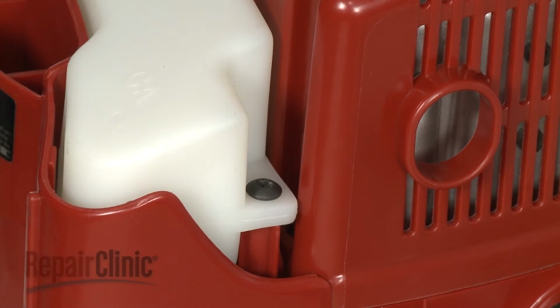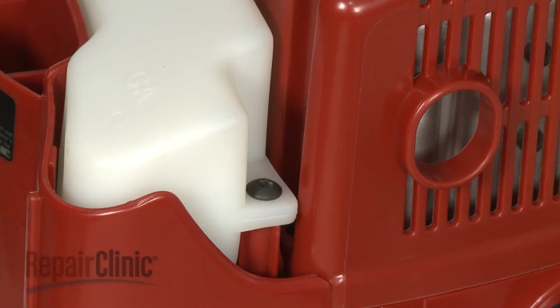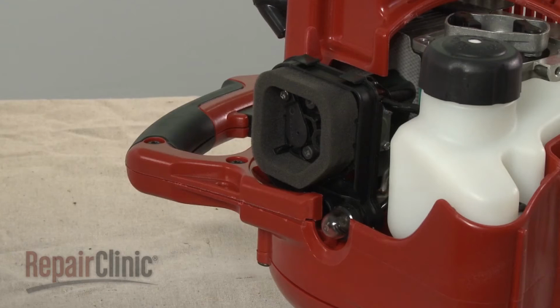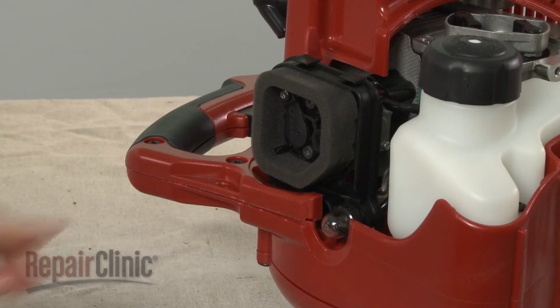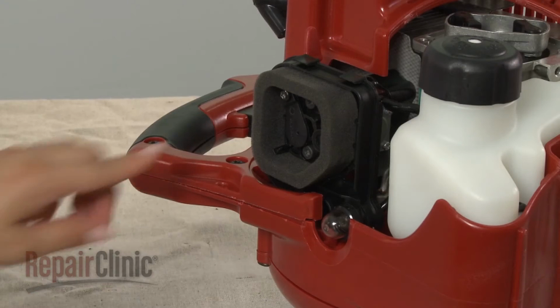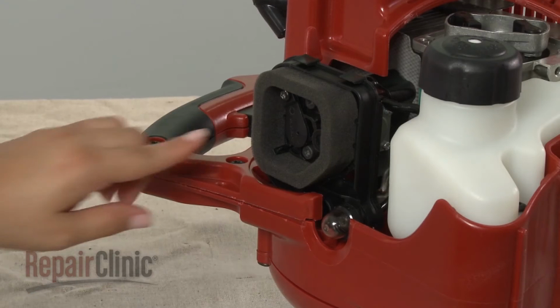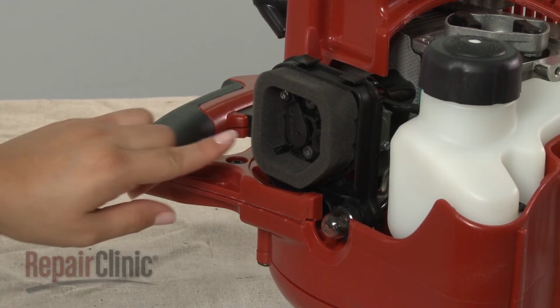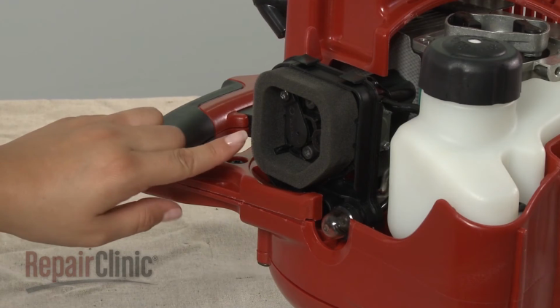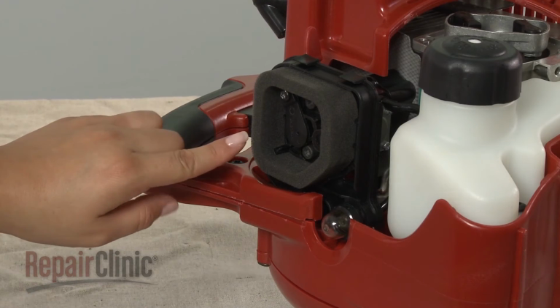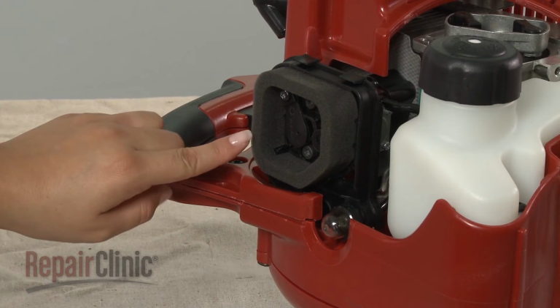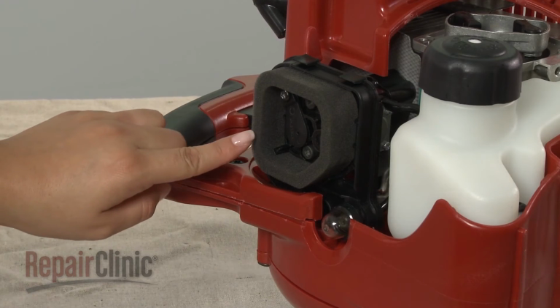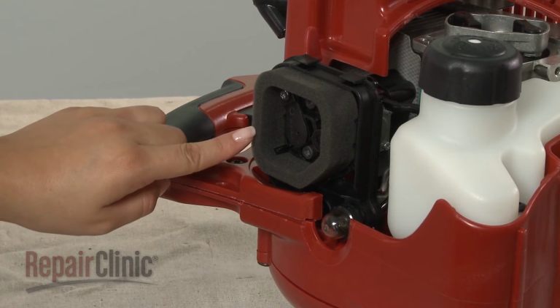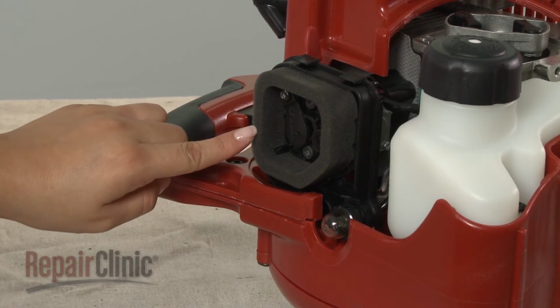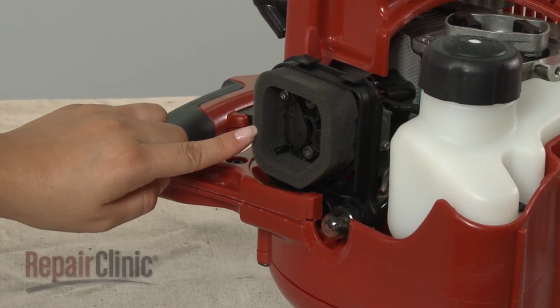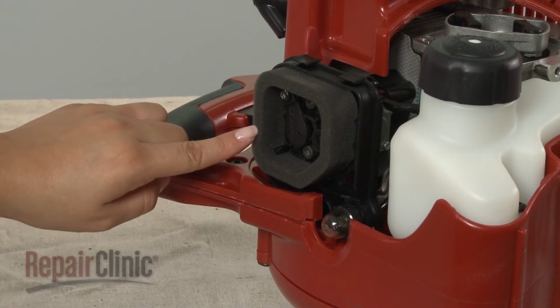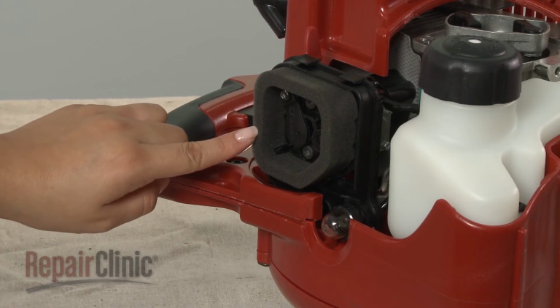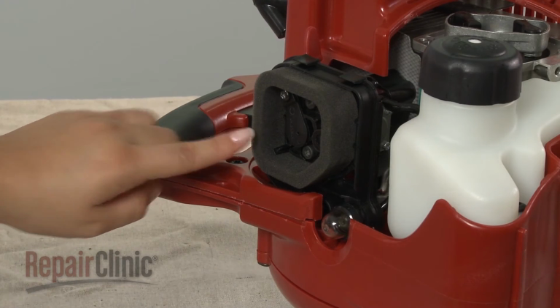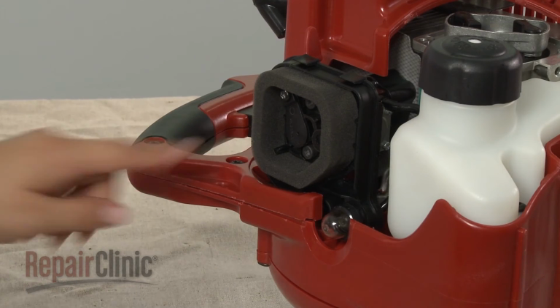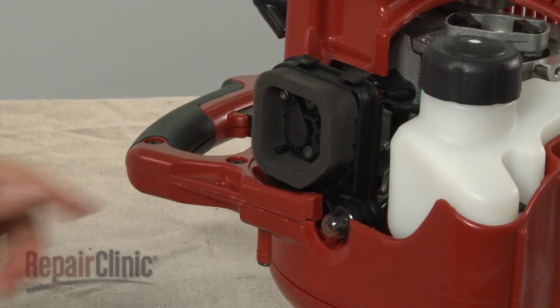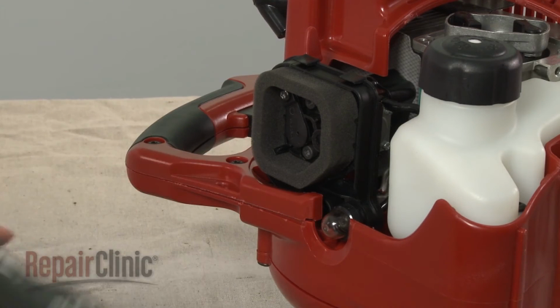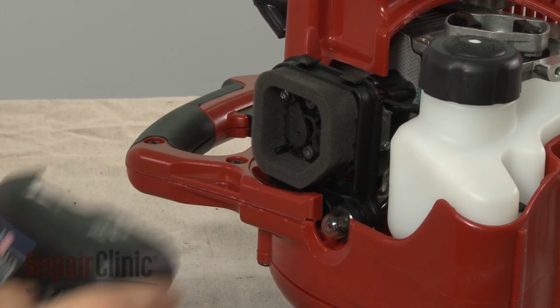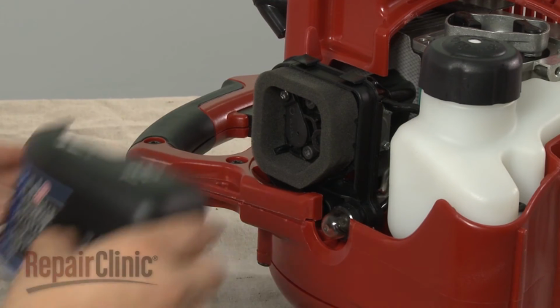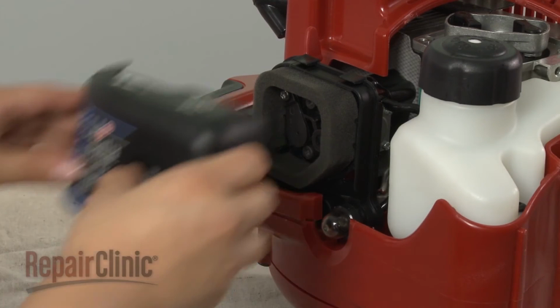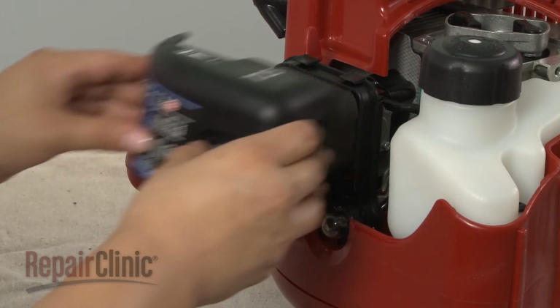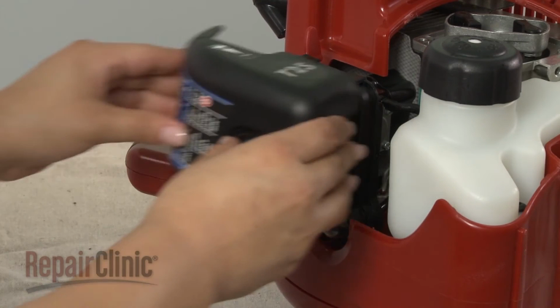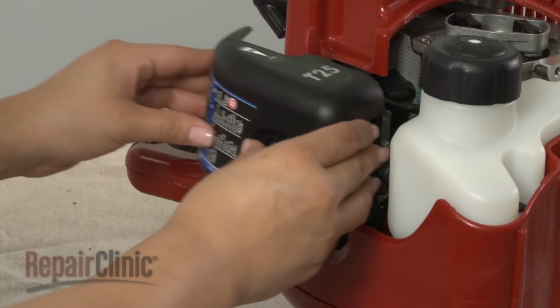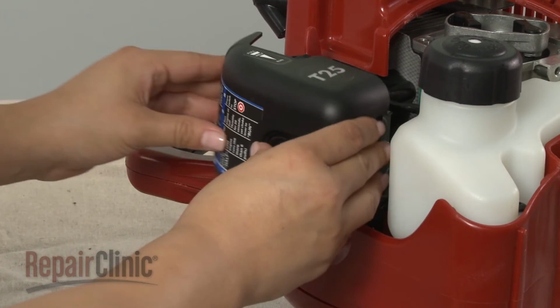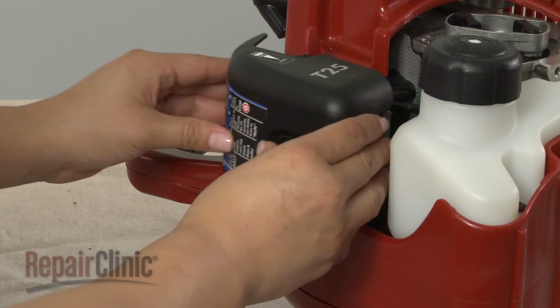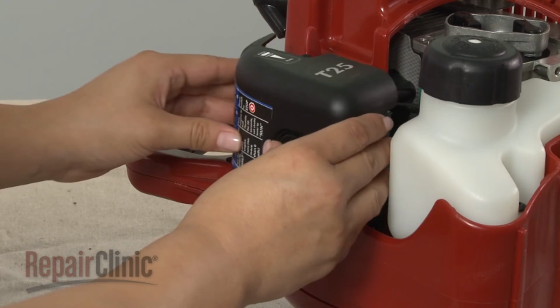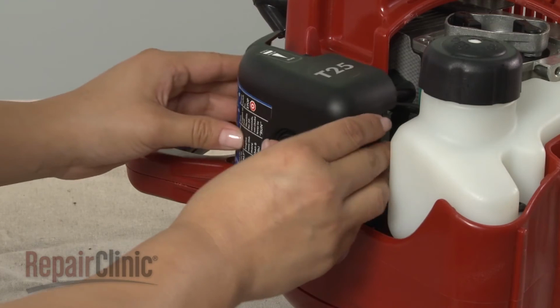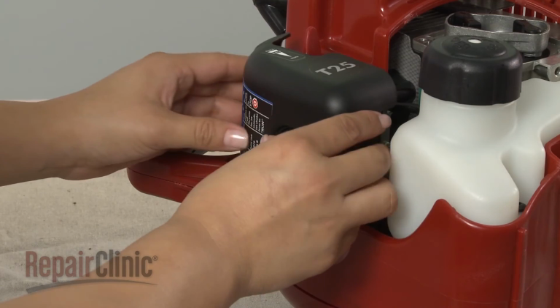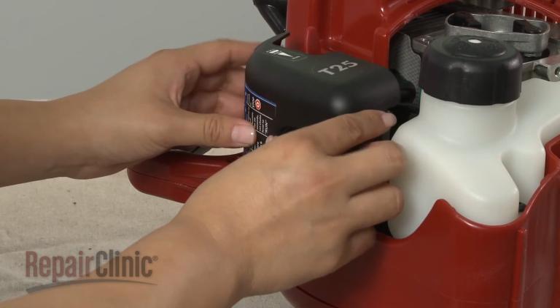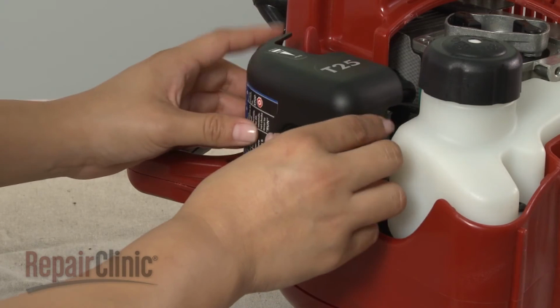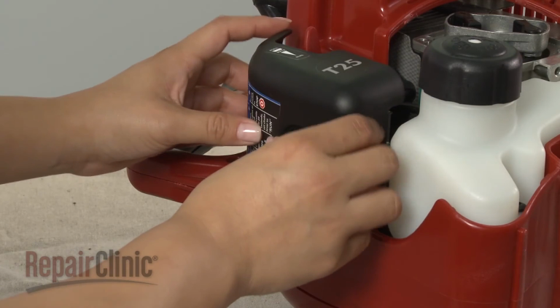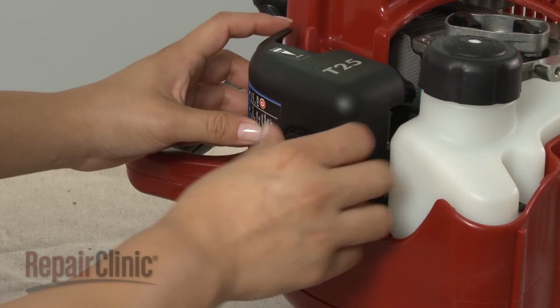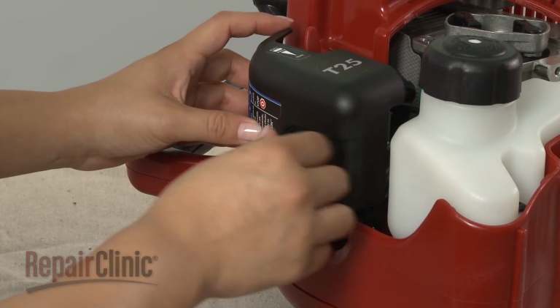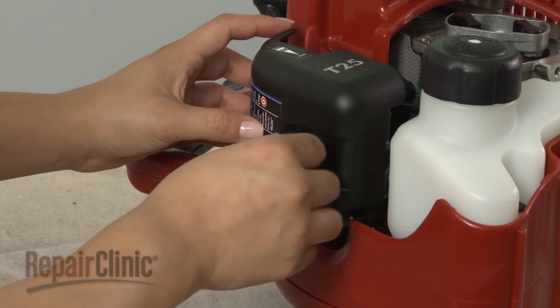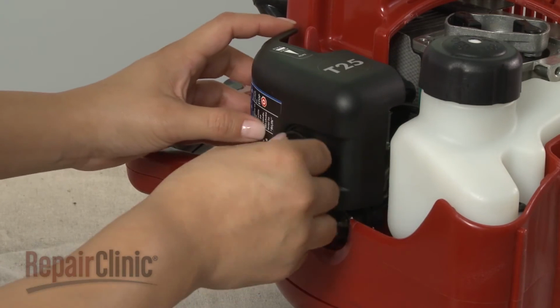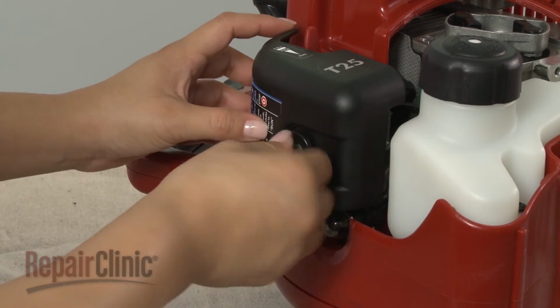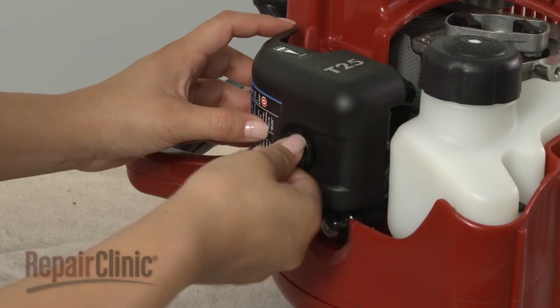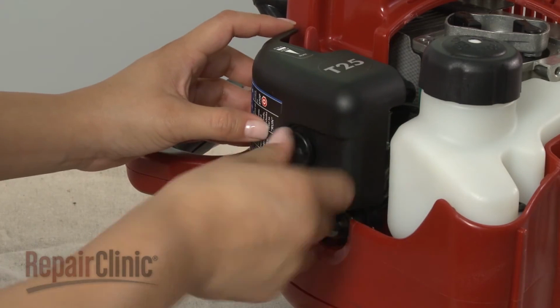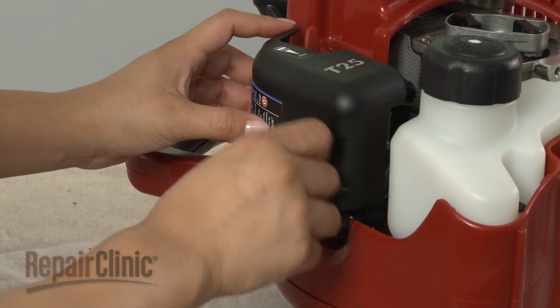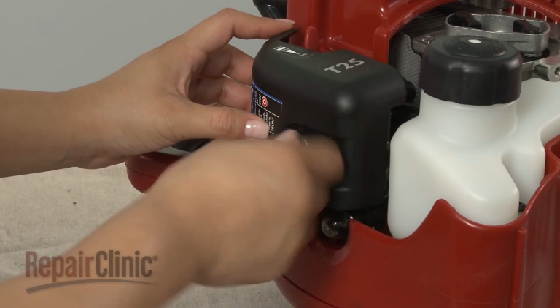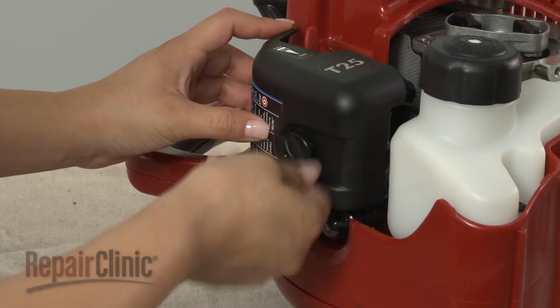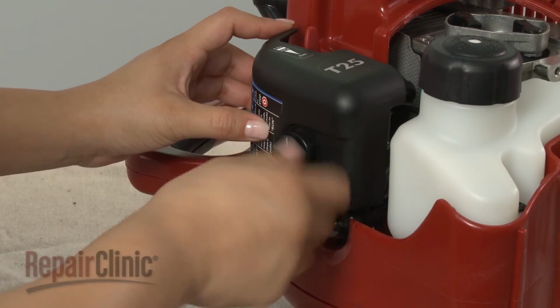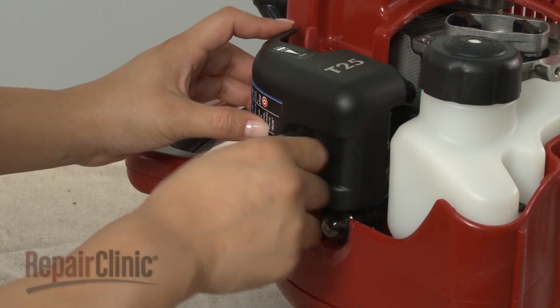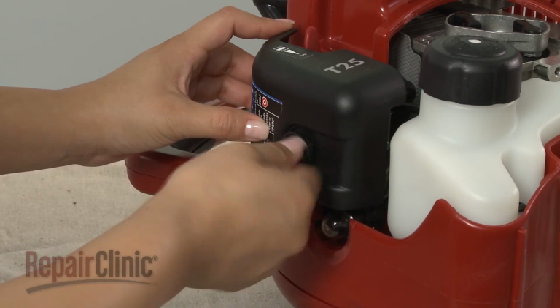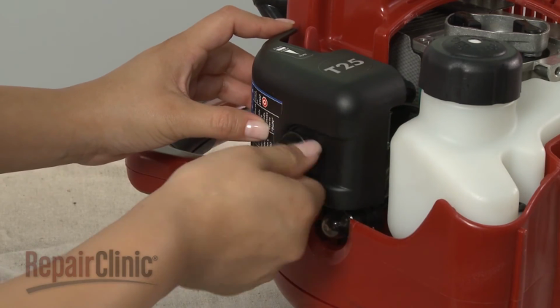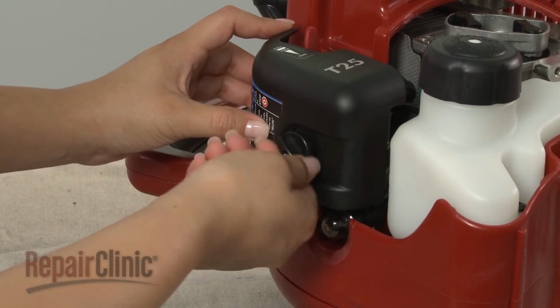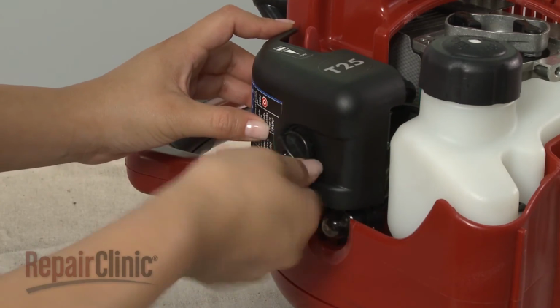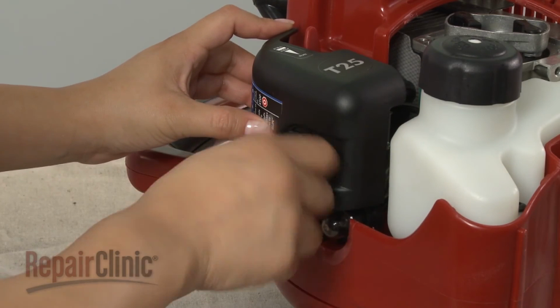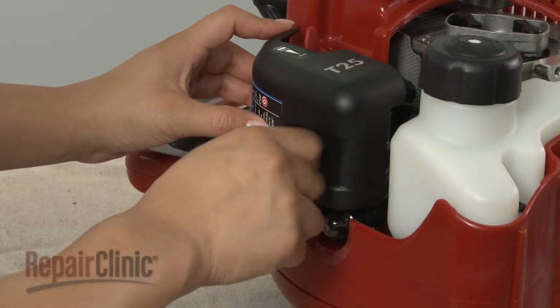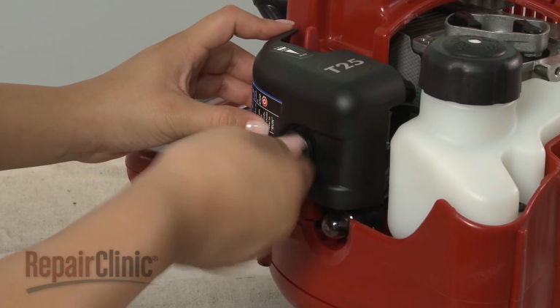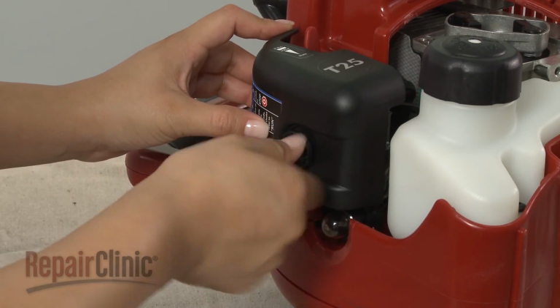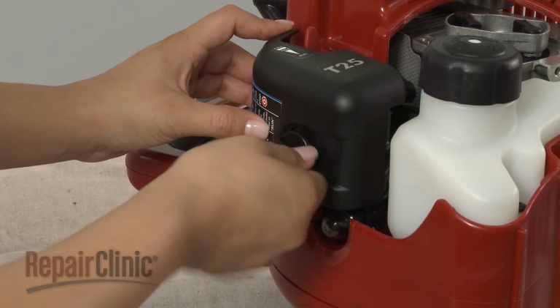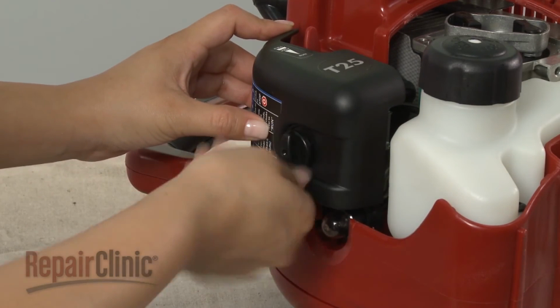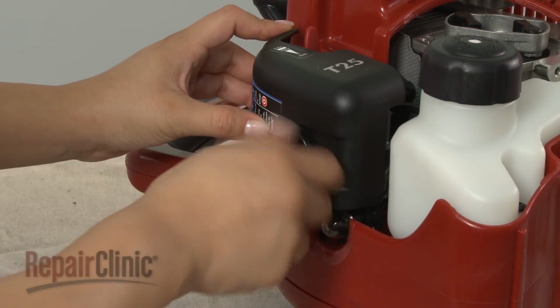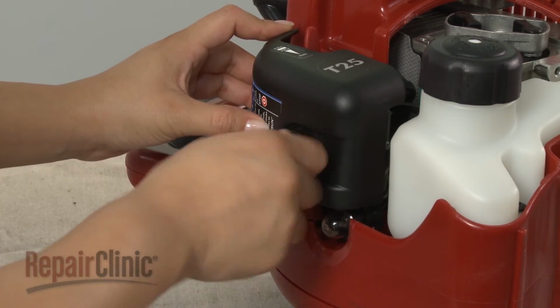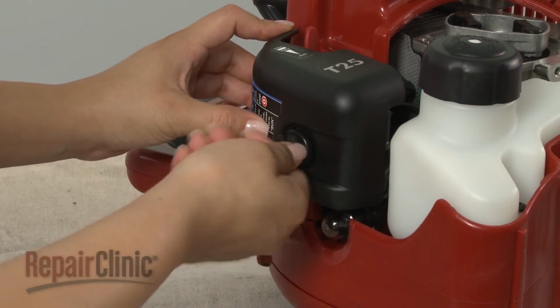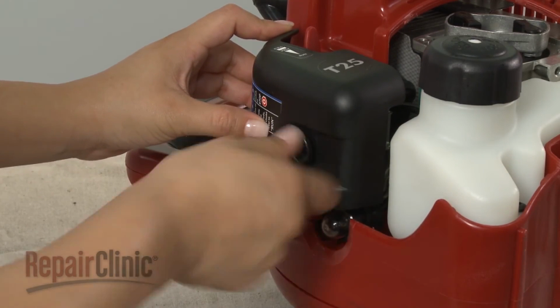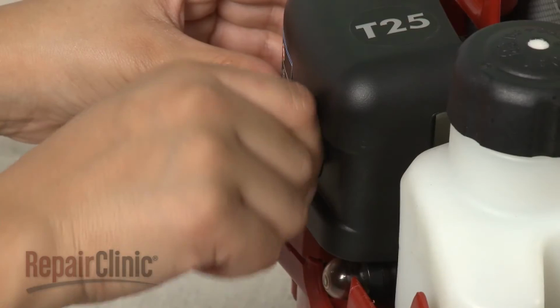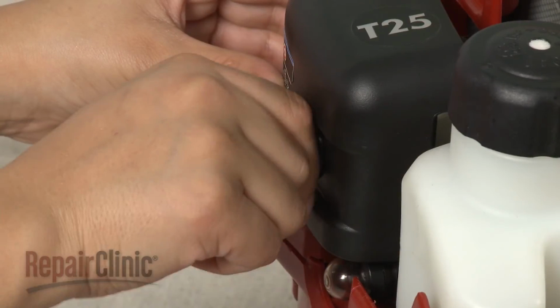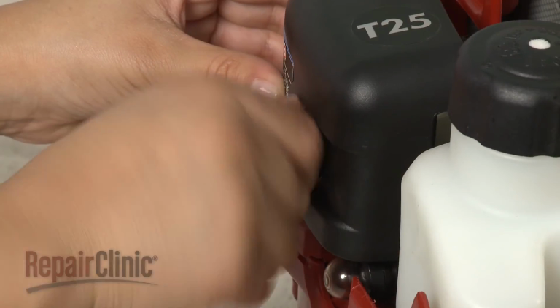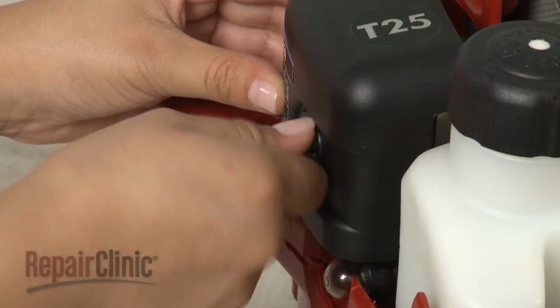Make sure the air filter is in place. Then realign the cover and rotate the mounting screw clockwise to secure.